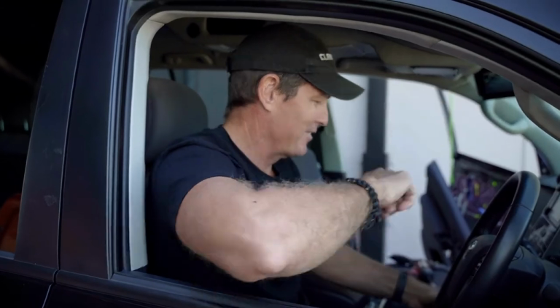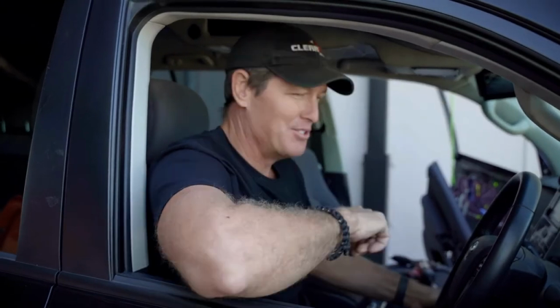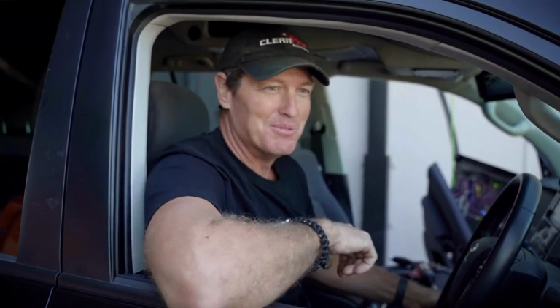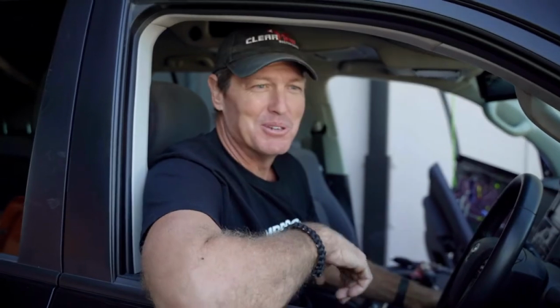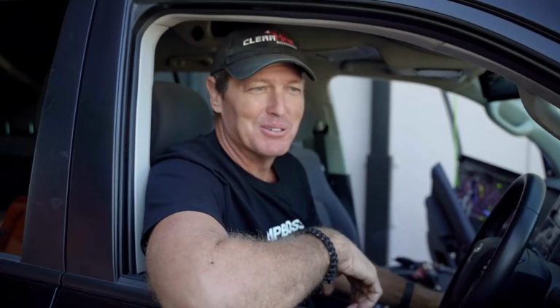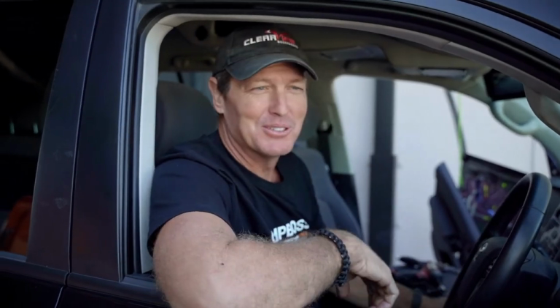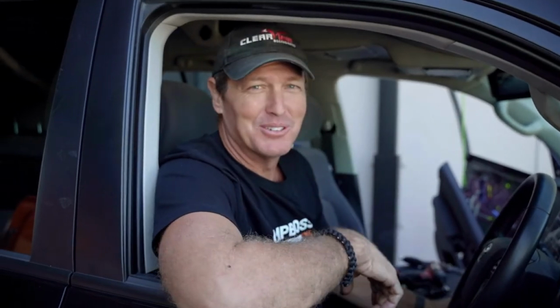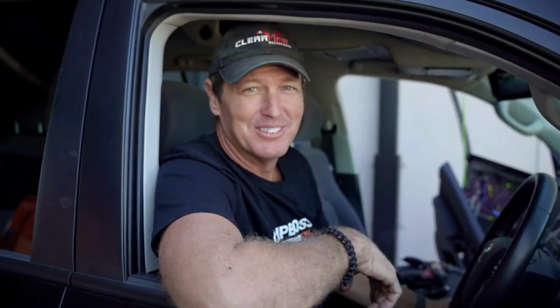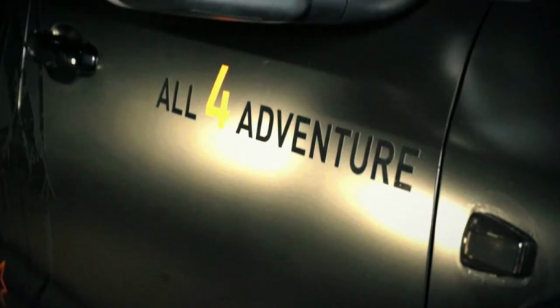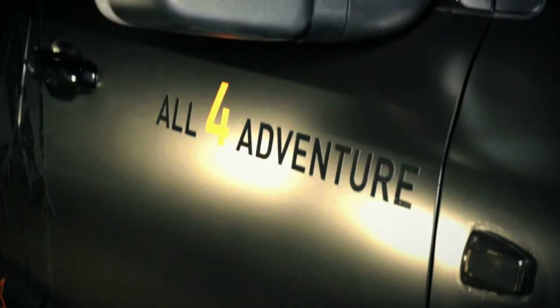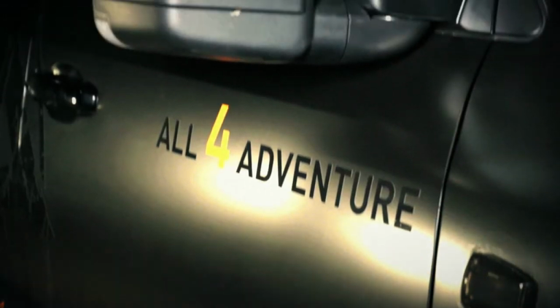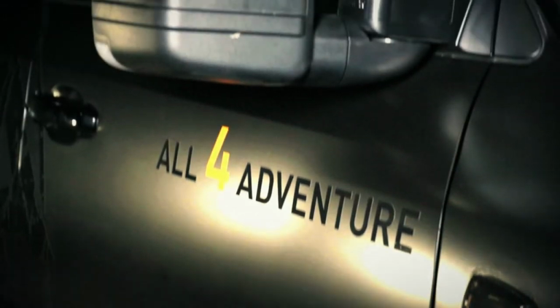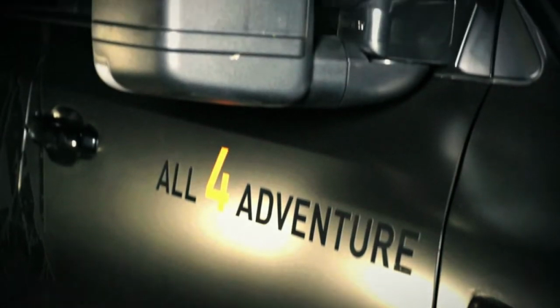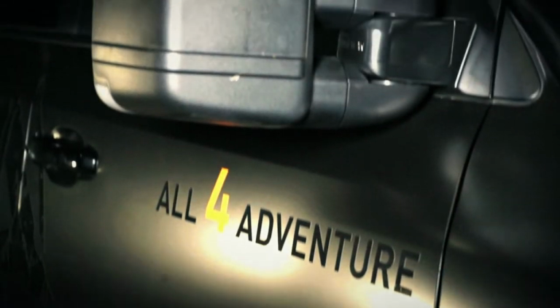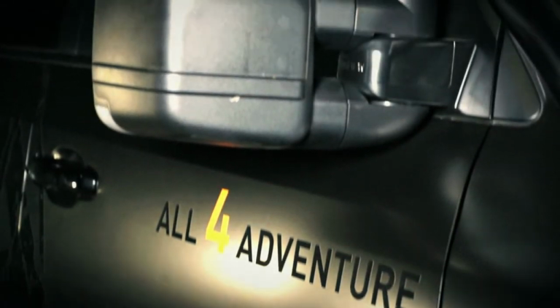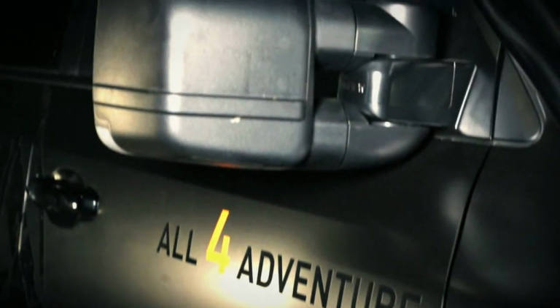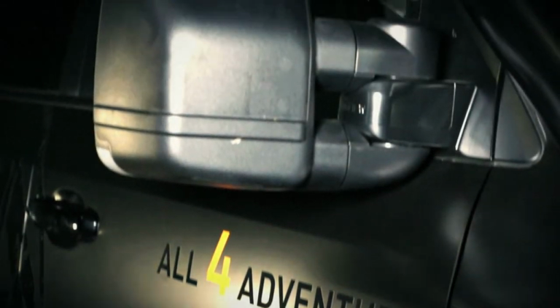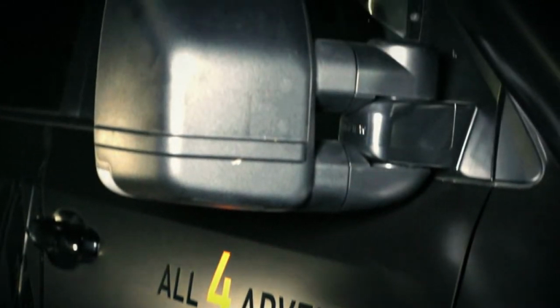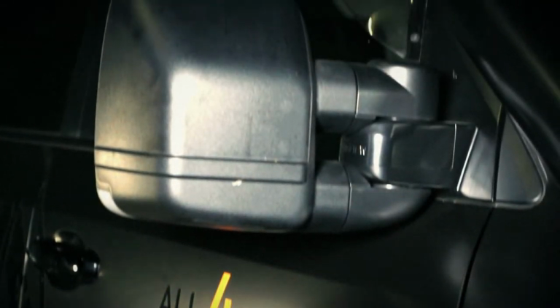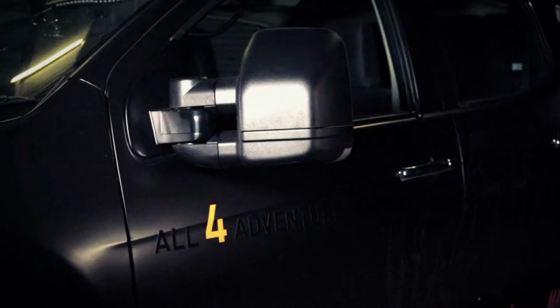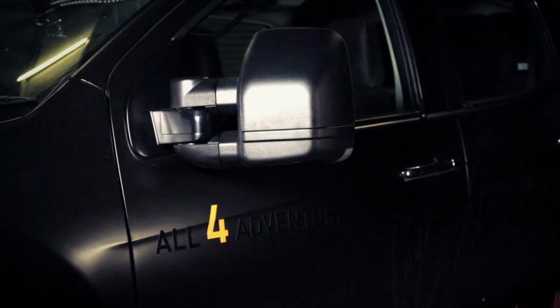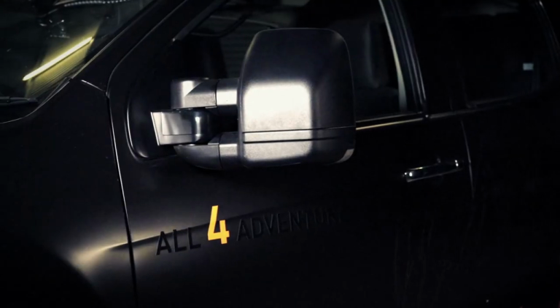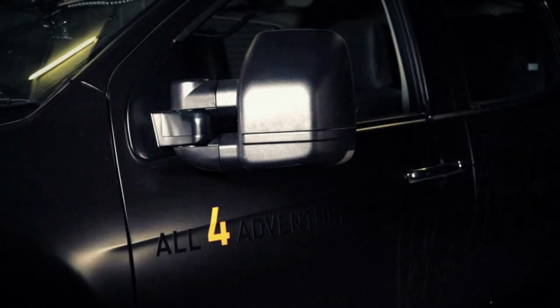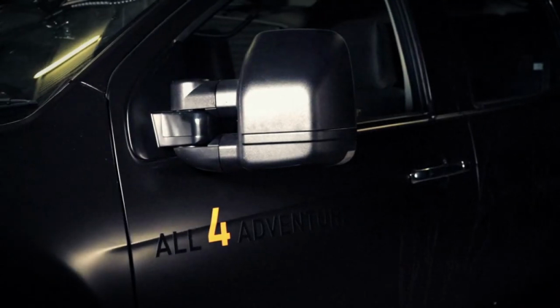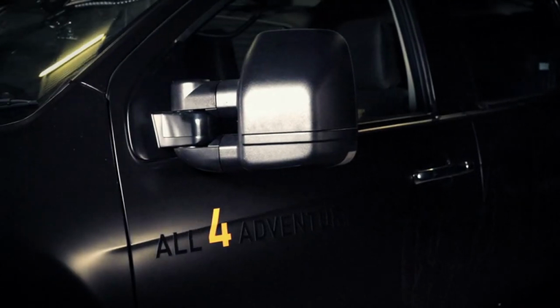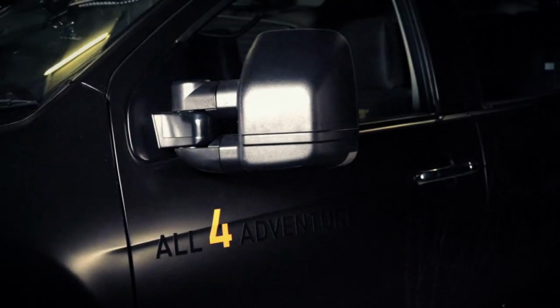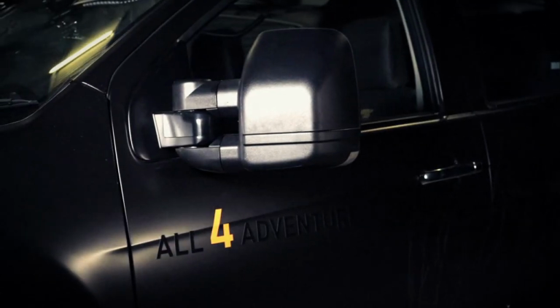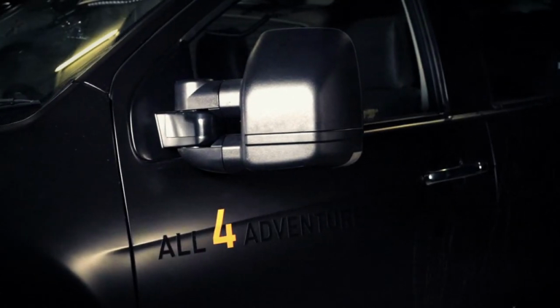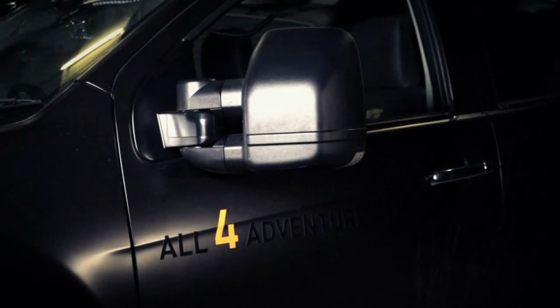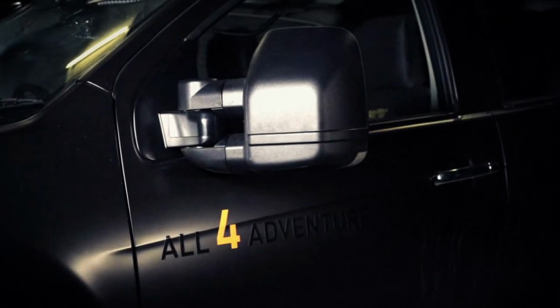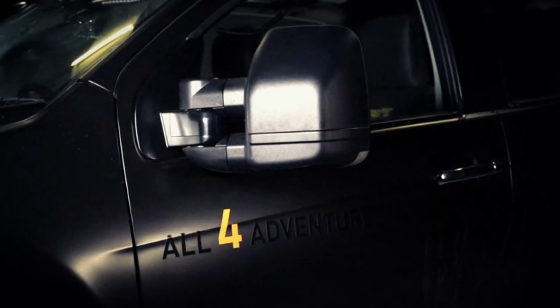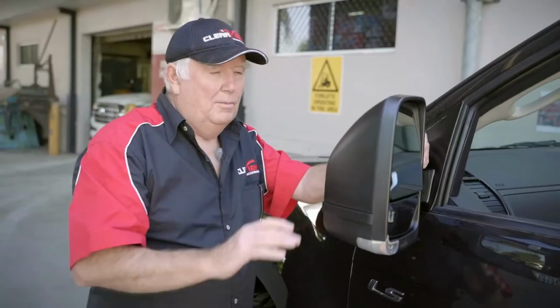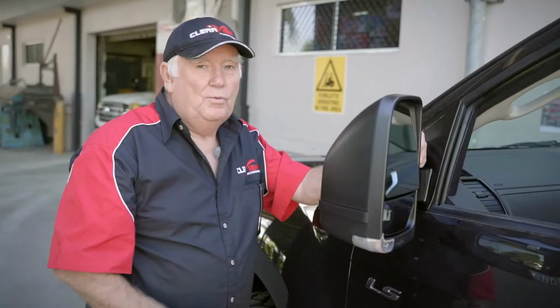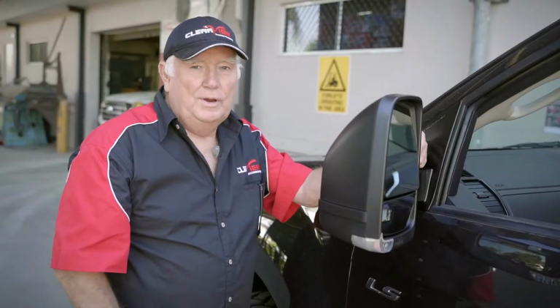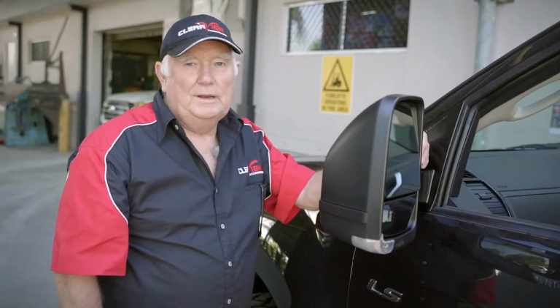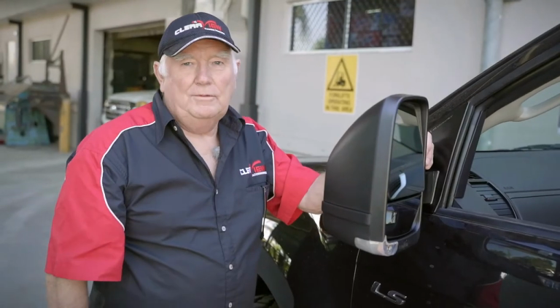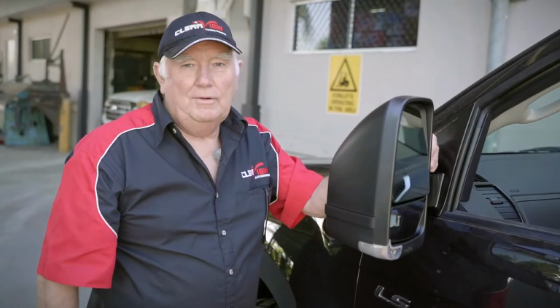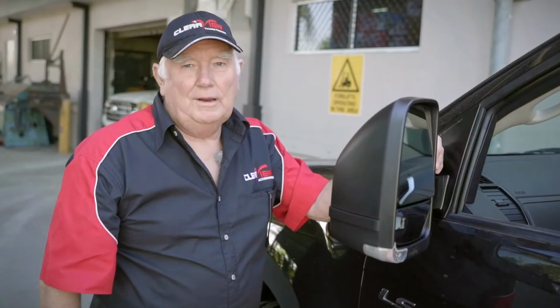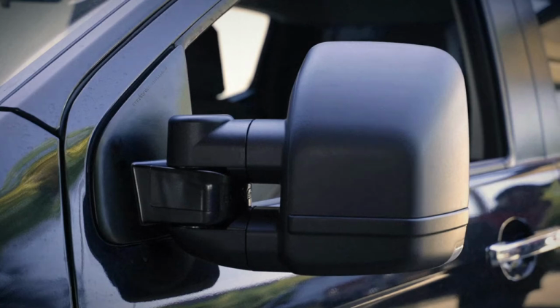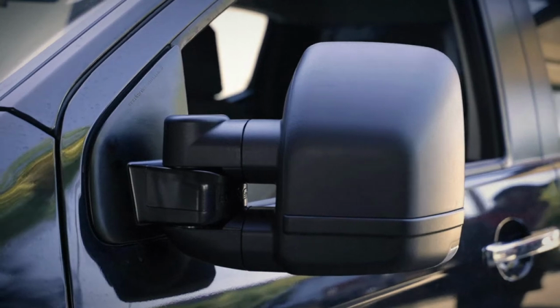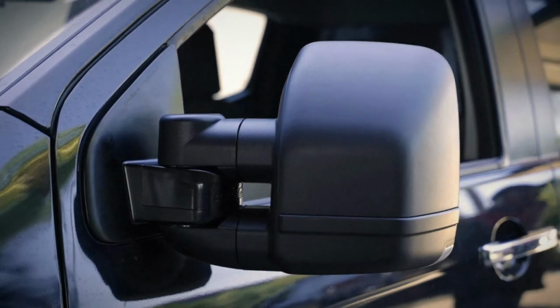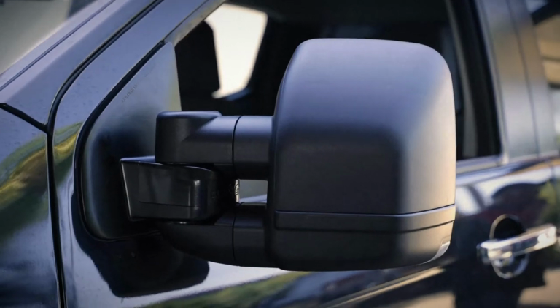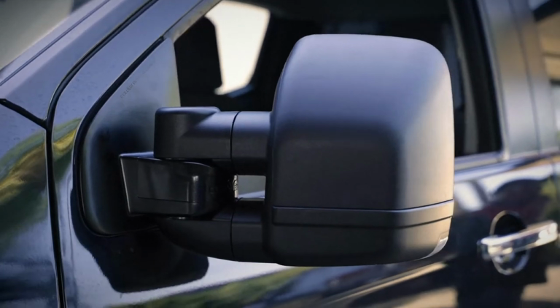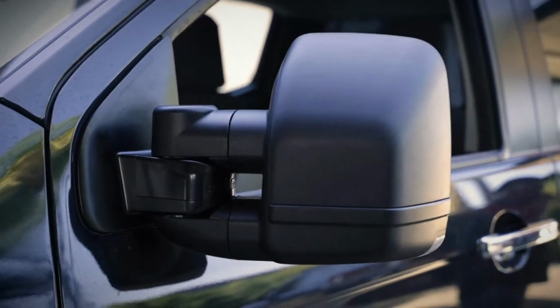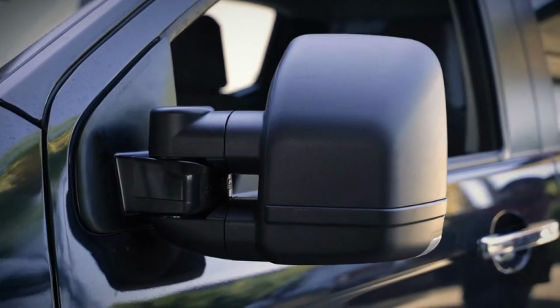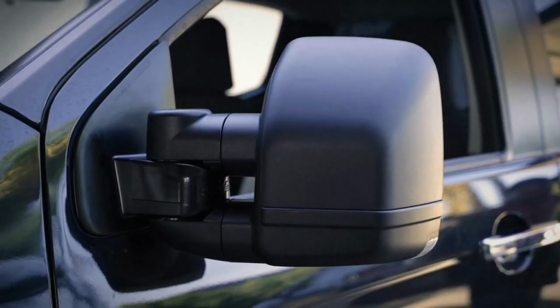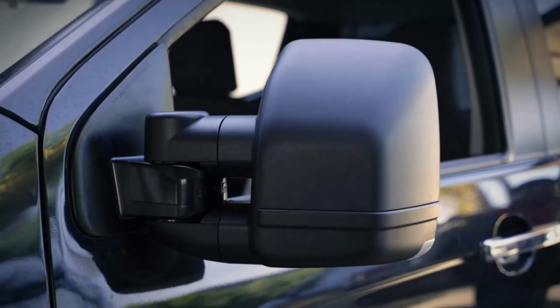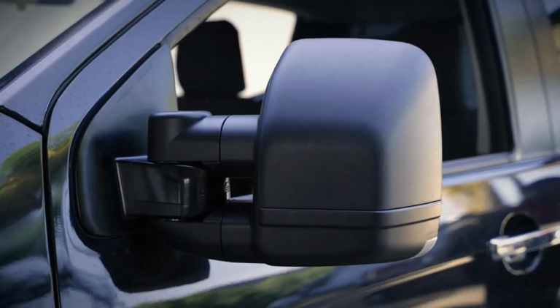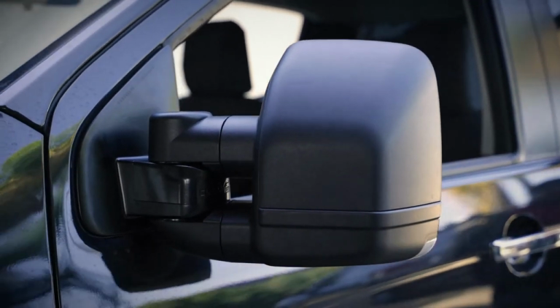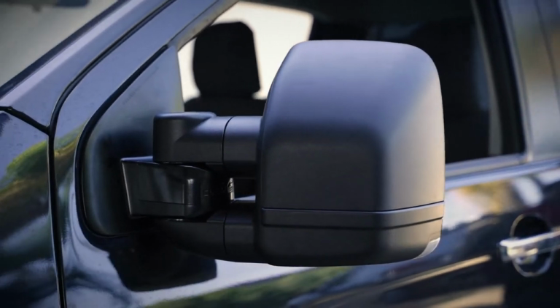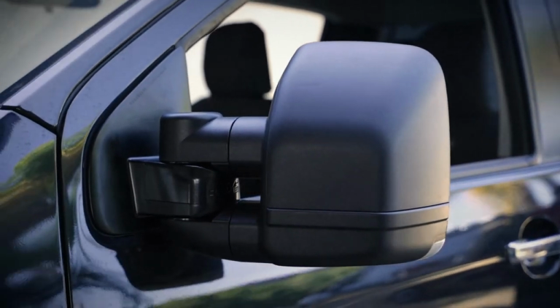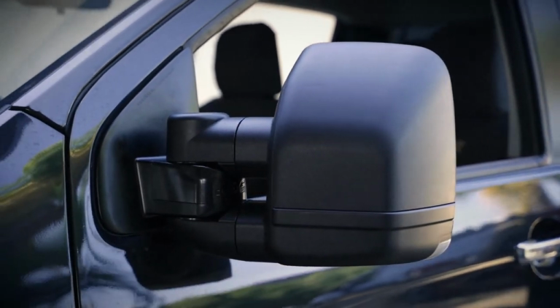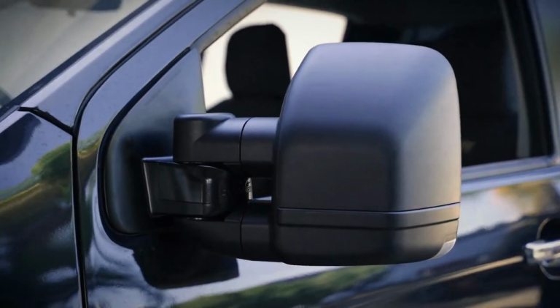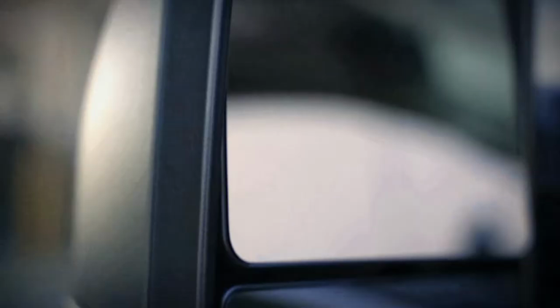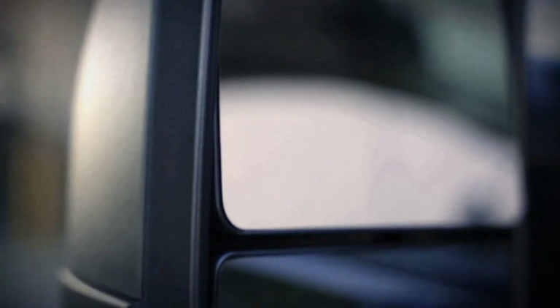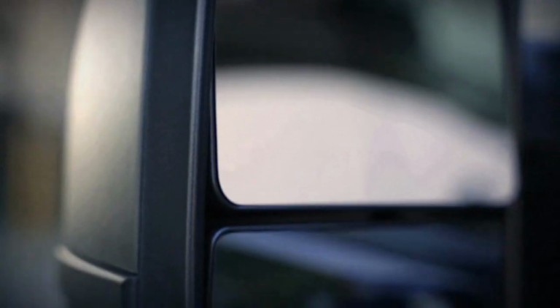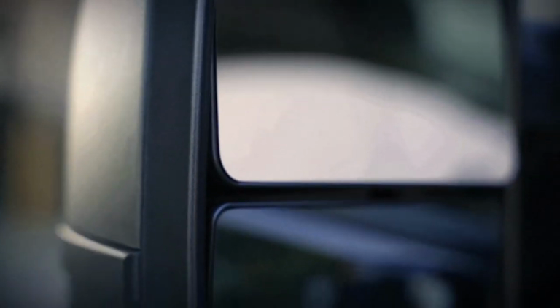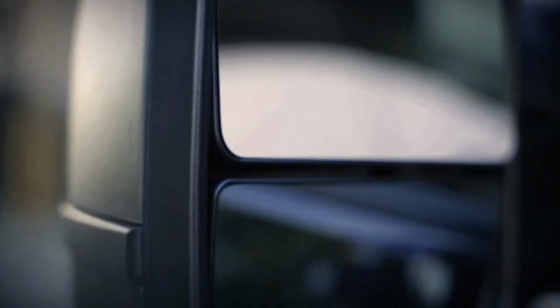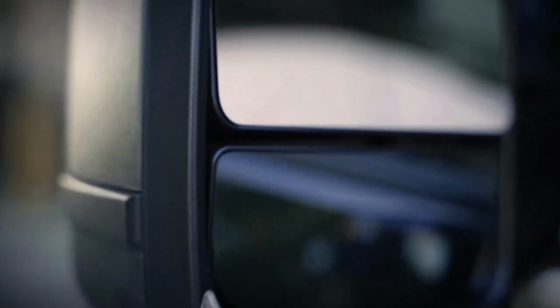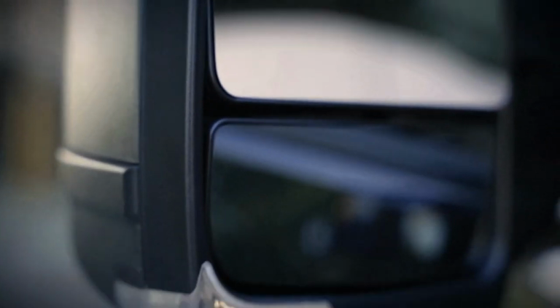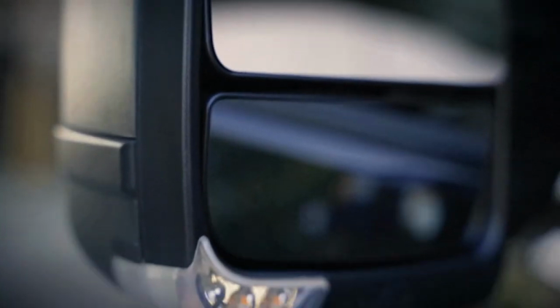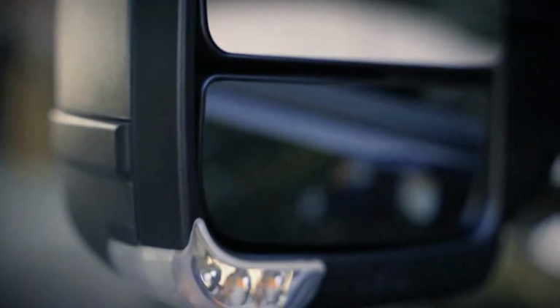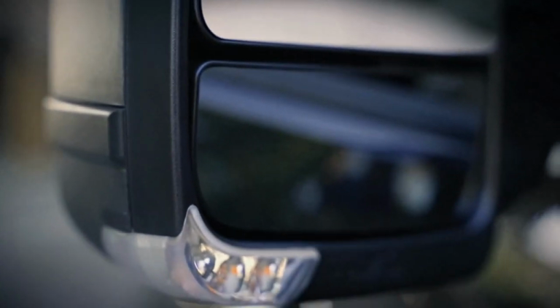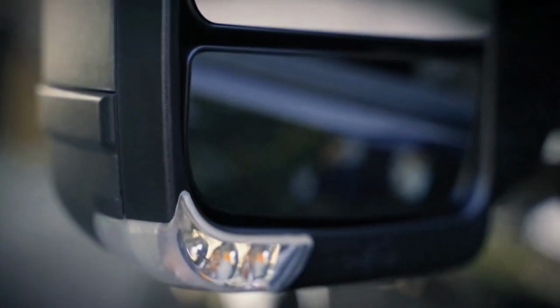I've got the new mirrors on. I'm really, really happy with the final product. I just think it's great.